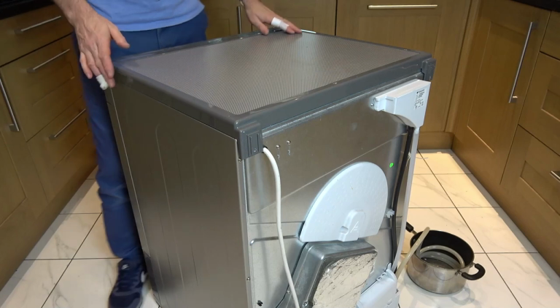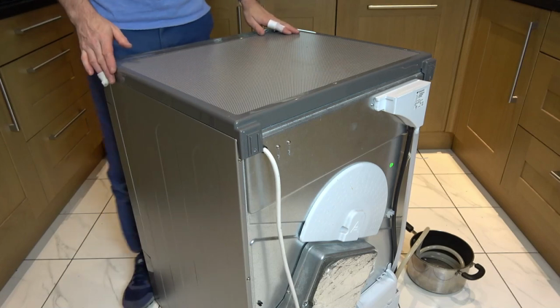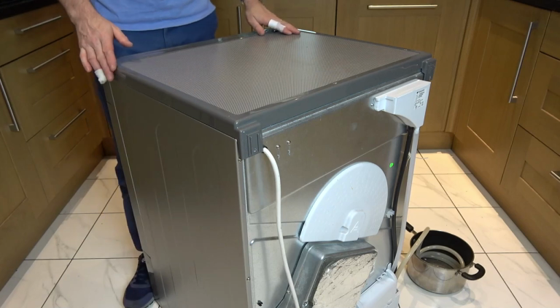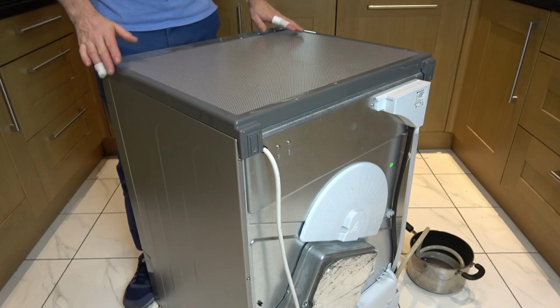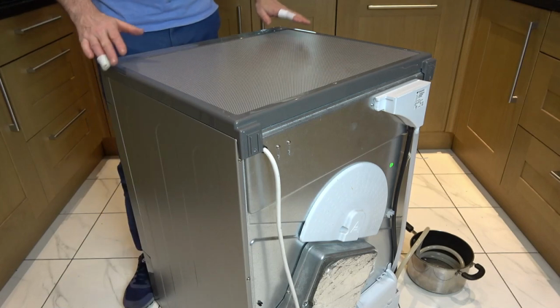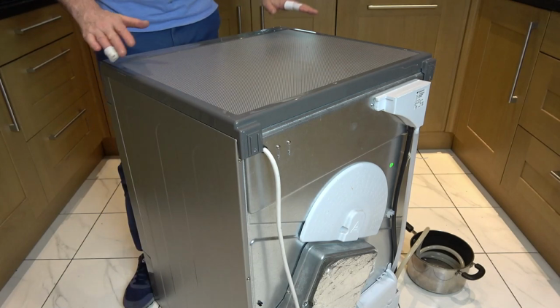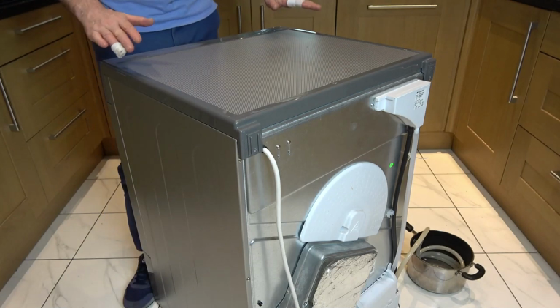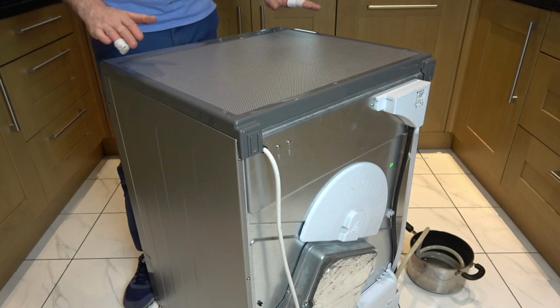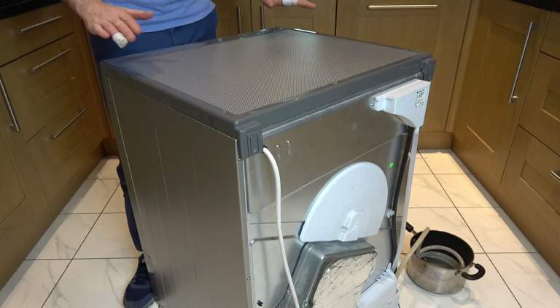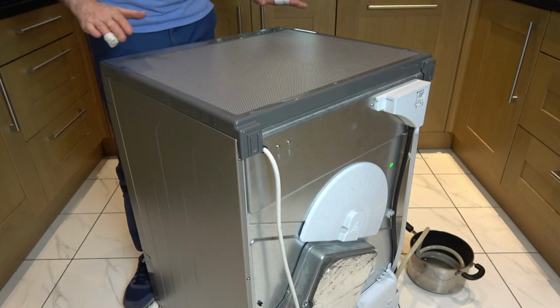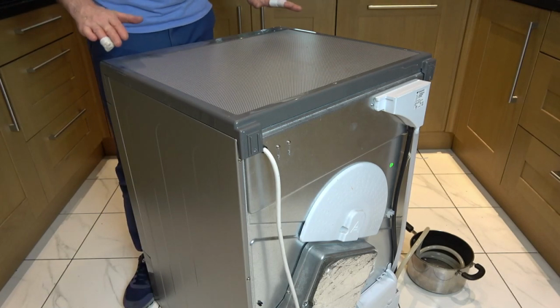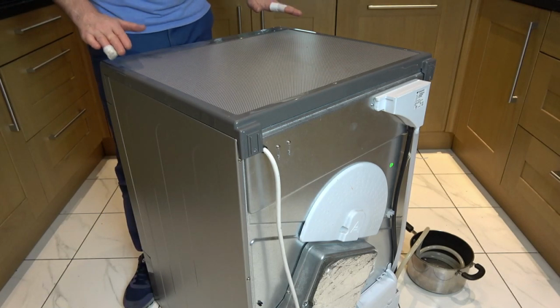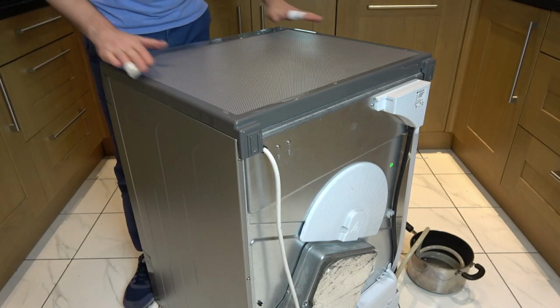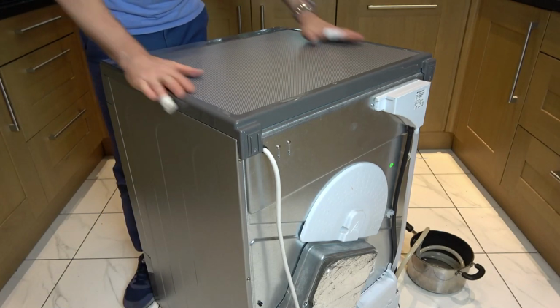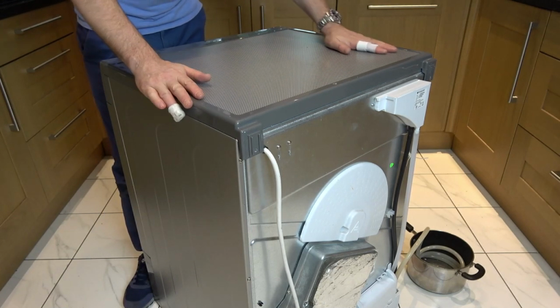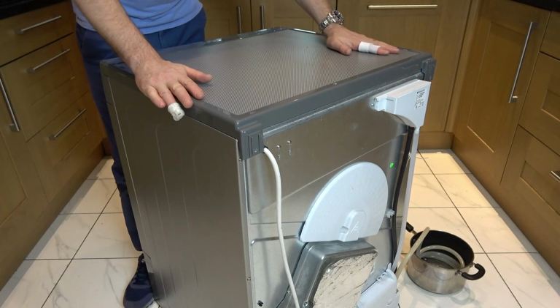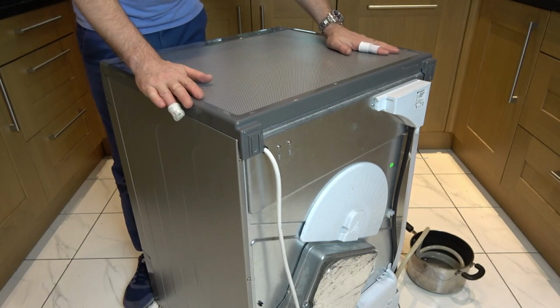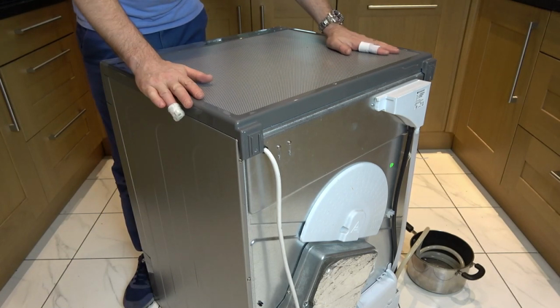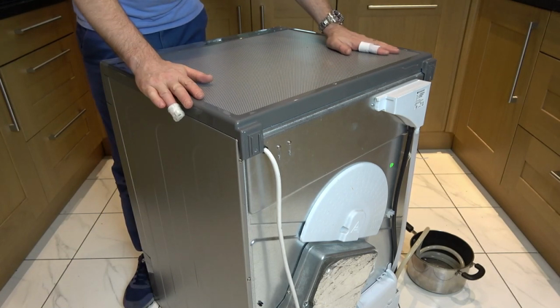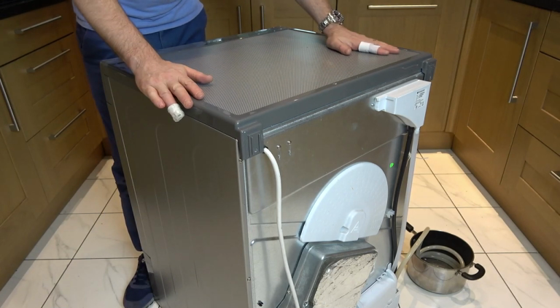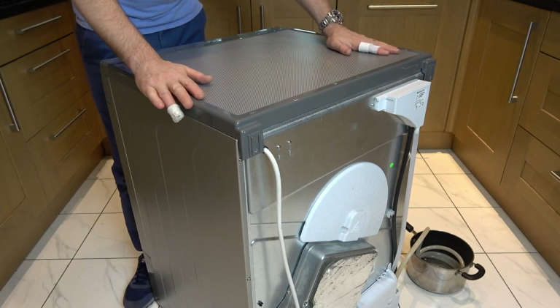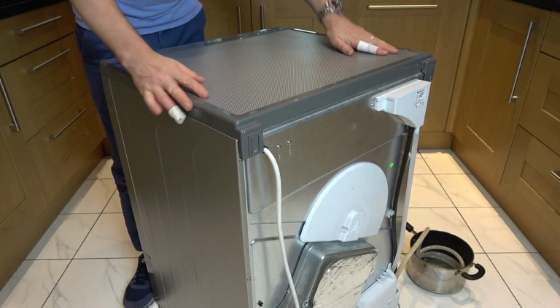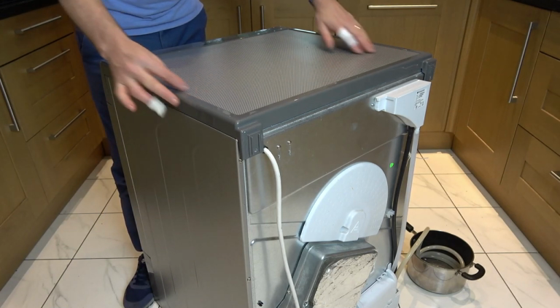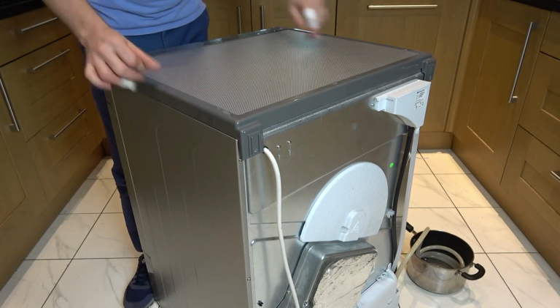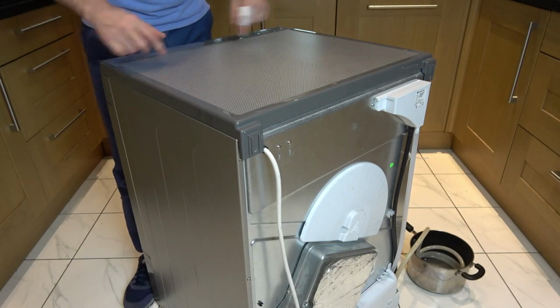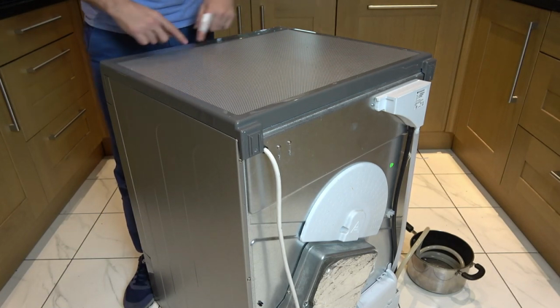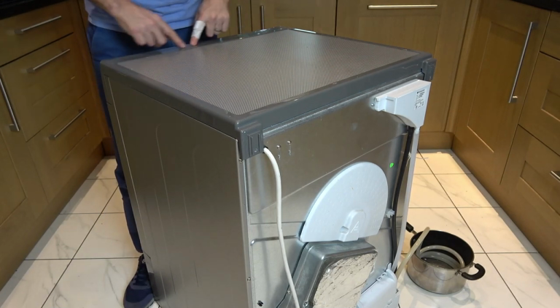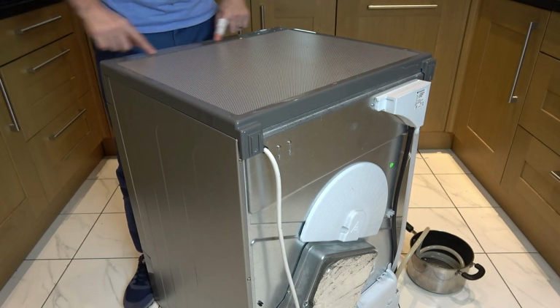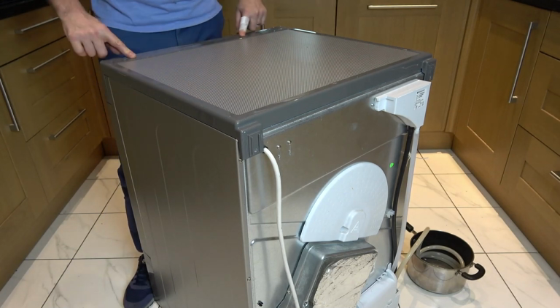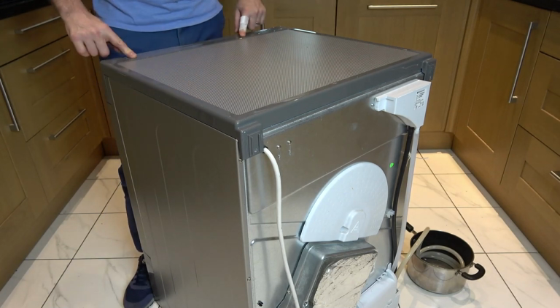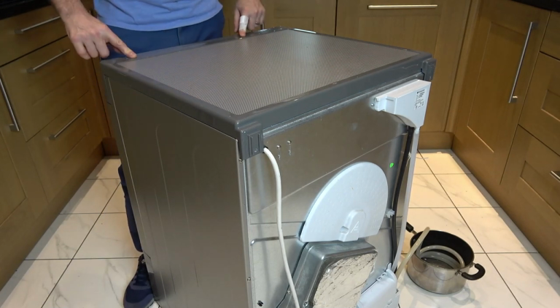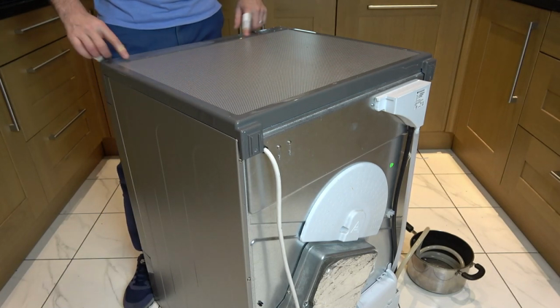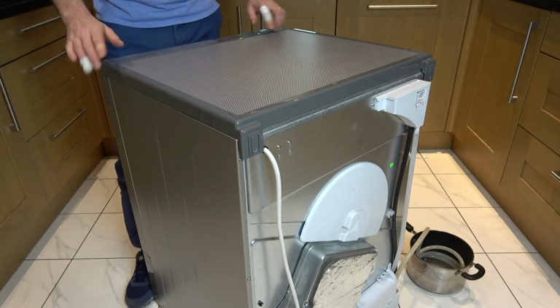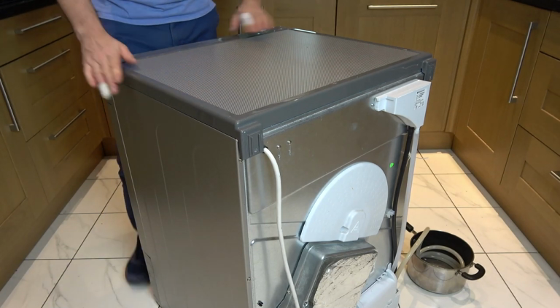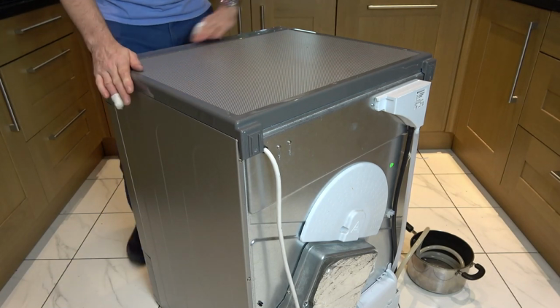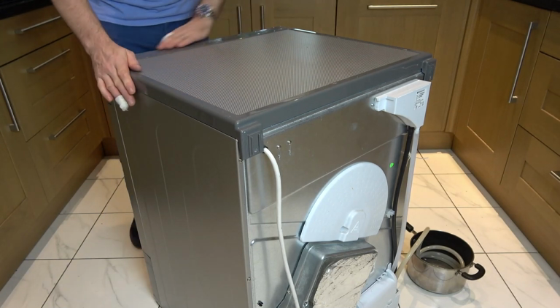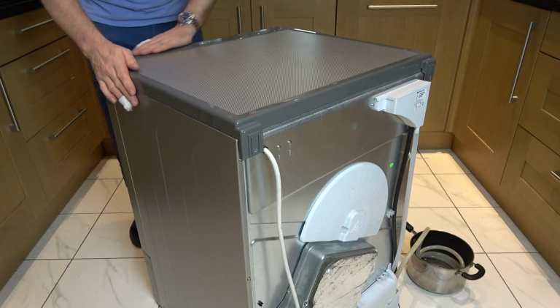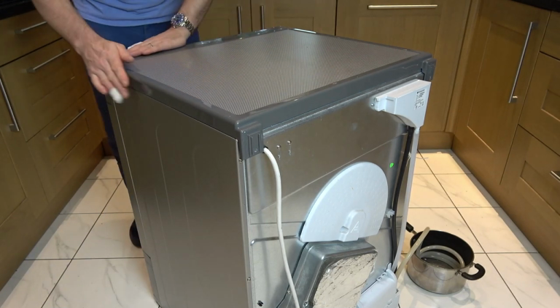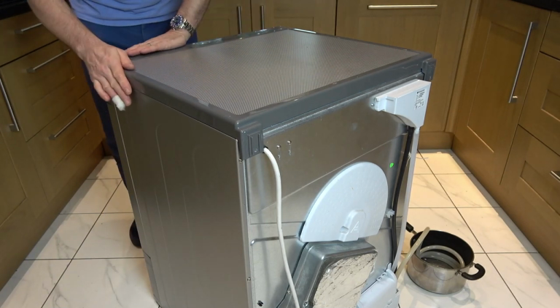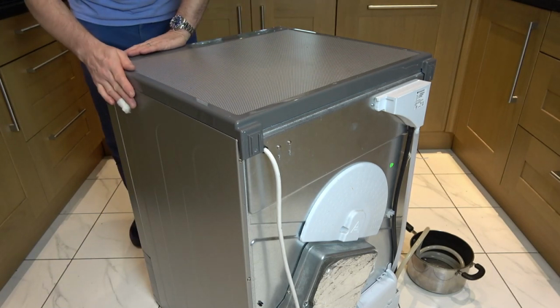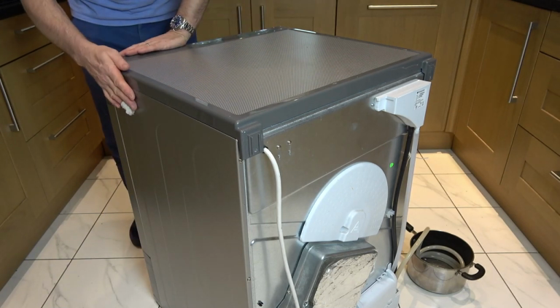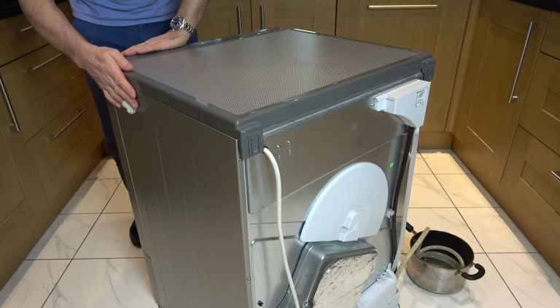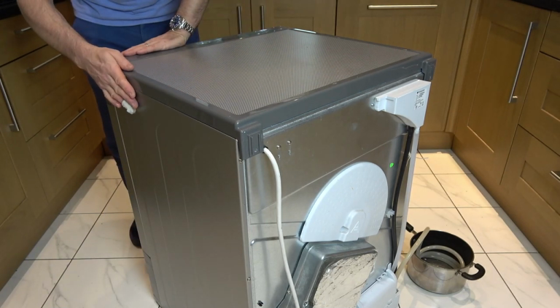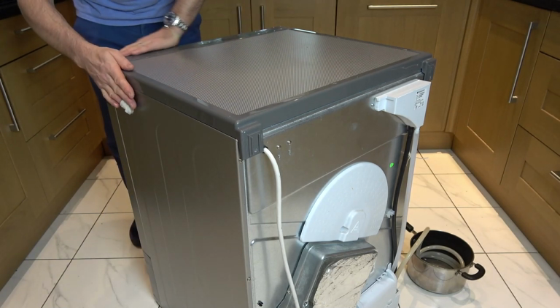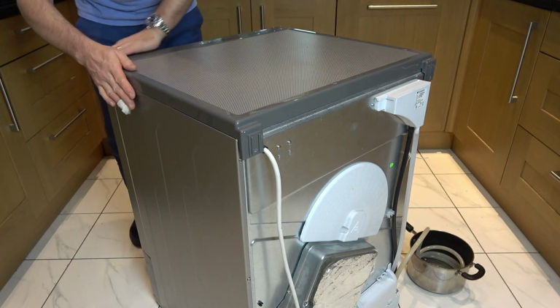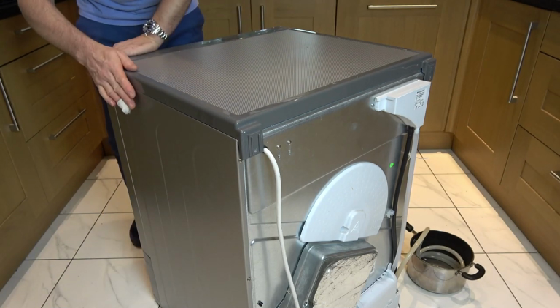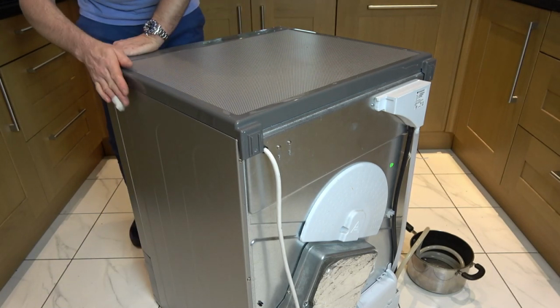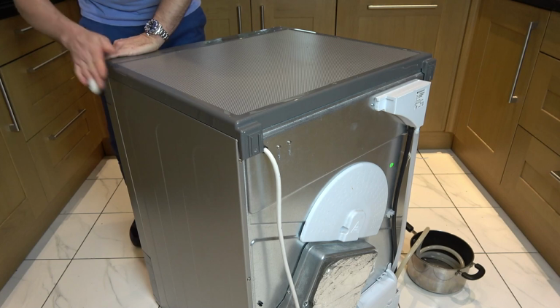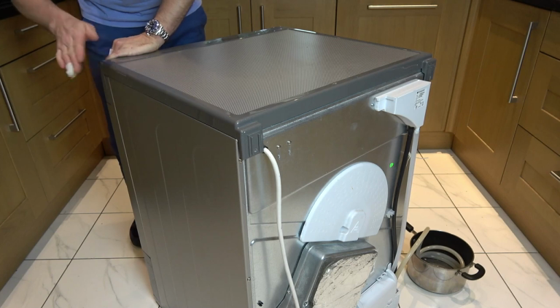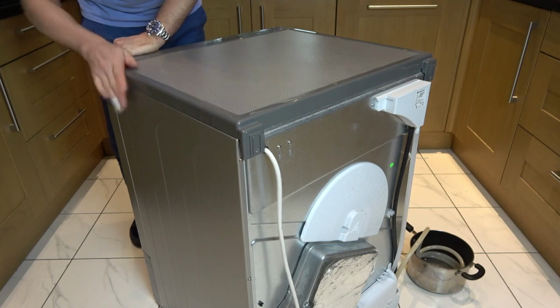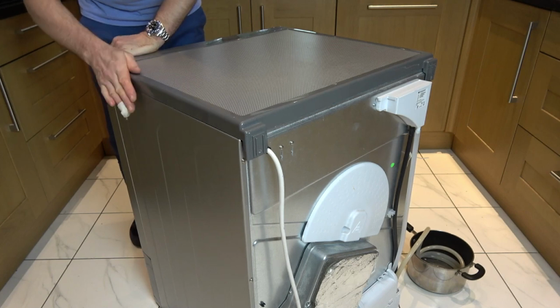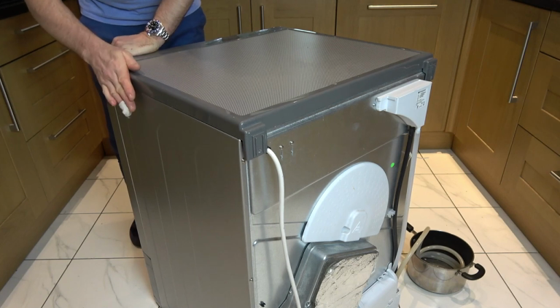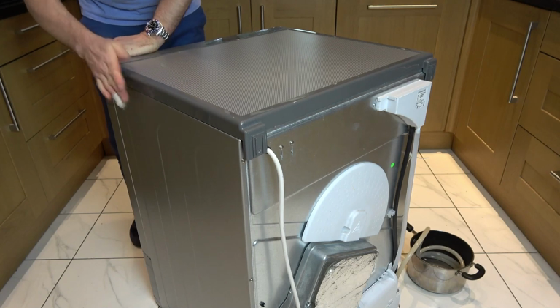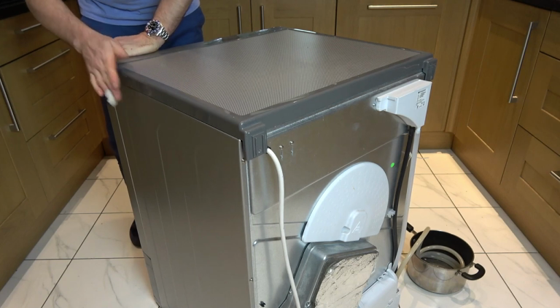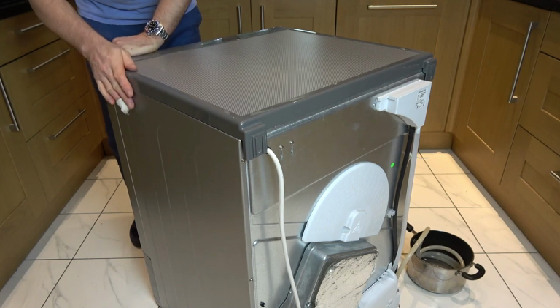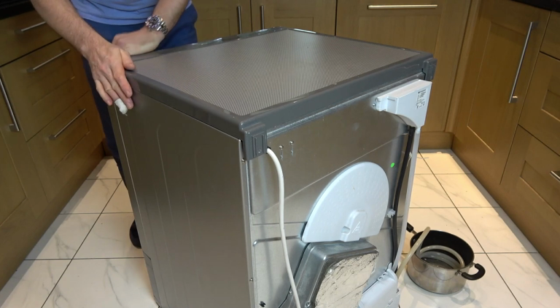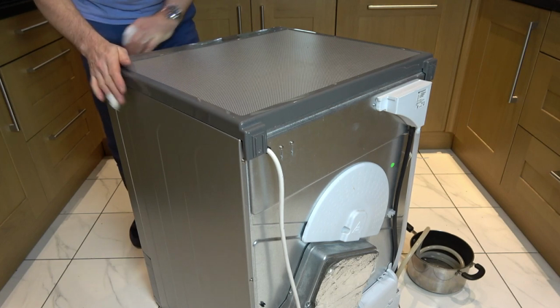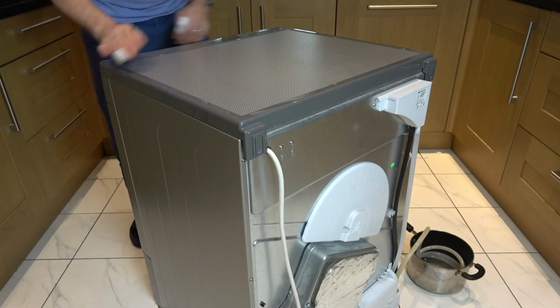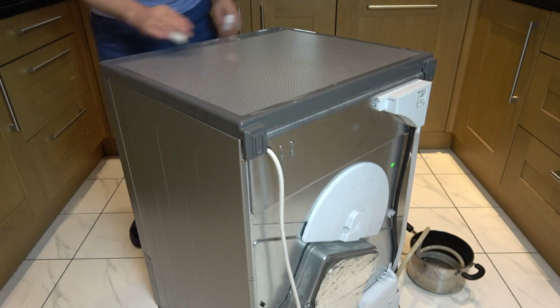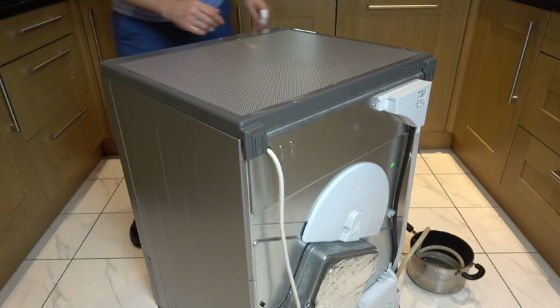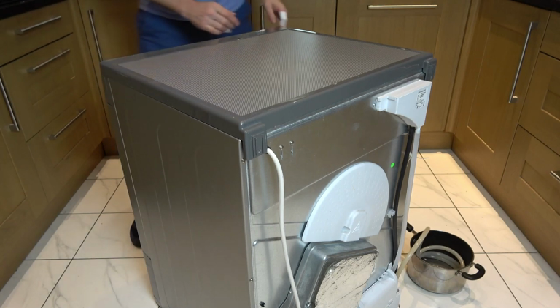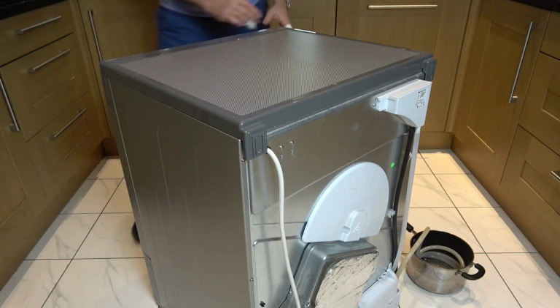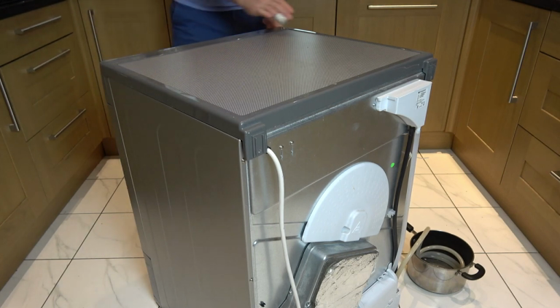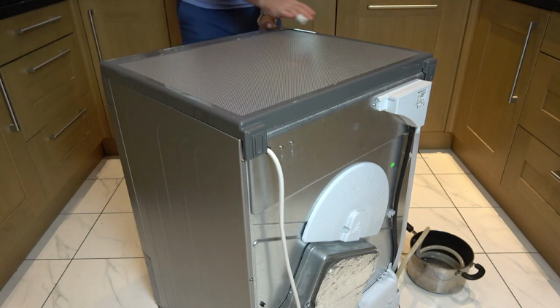Now what we have to do is whack it backwards to unclip it from the front. I'm going to use a bit of force here and here.